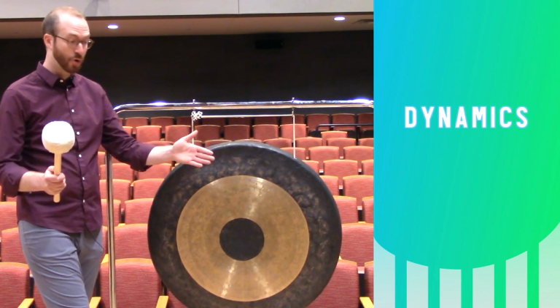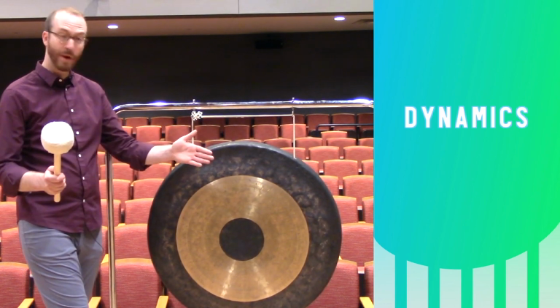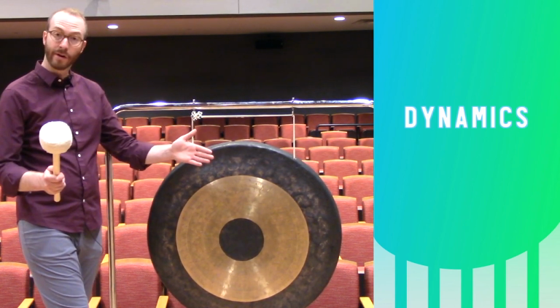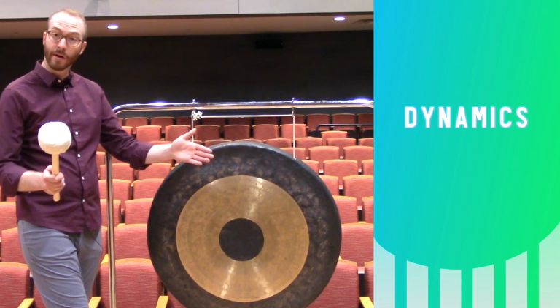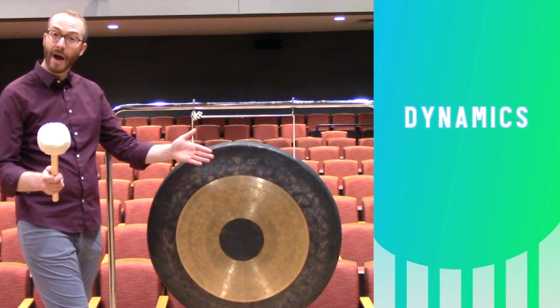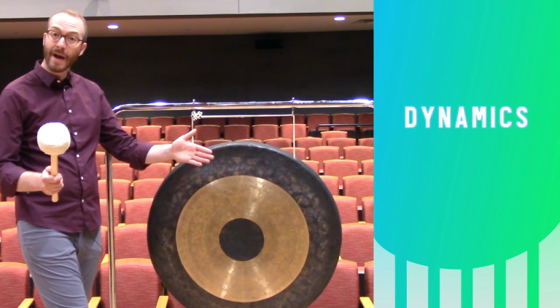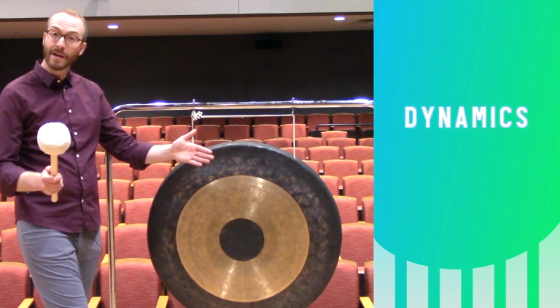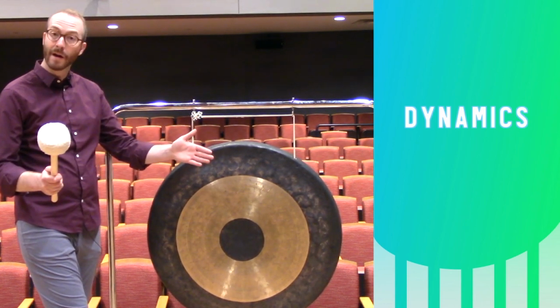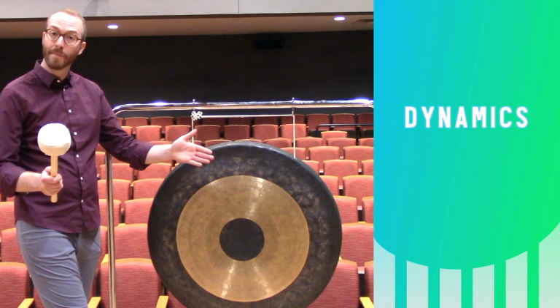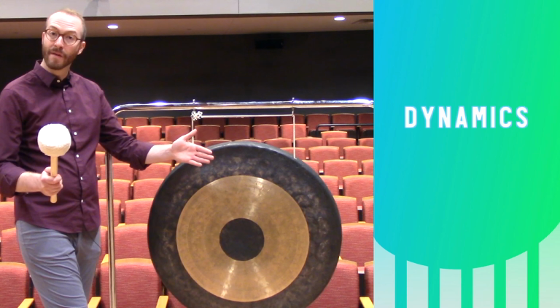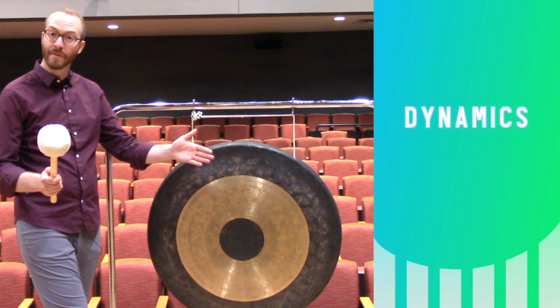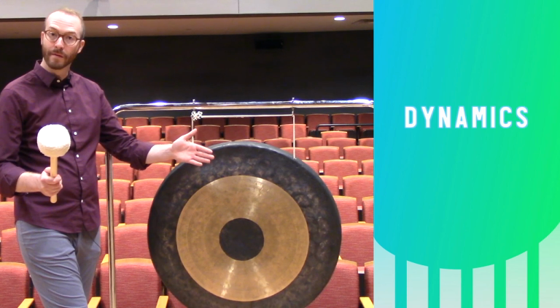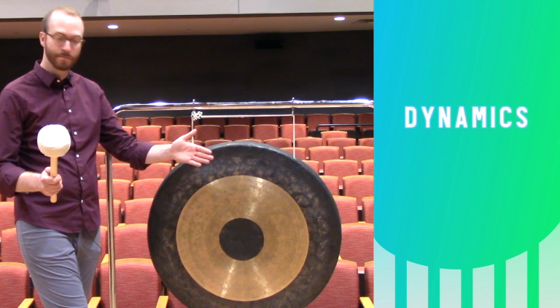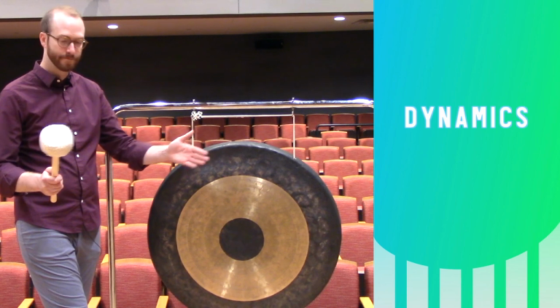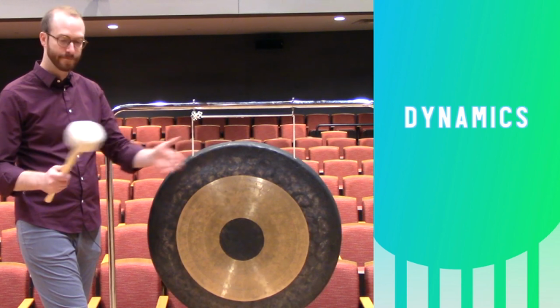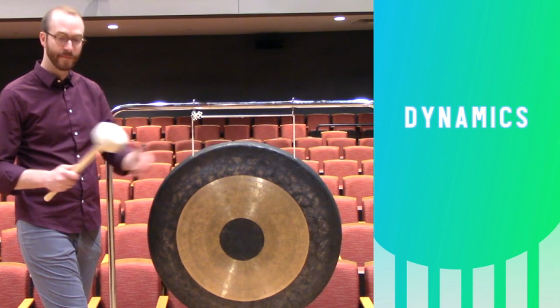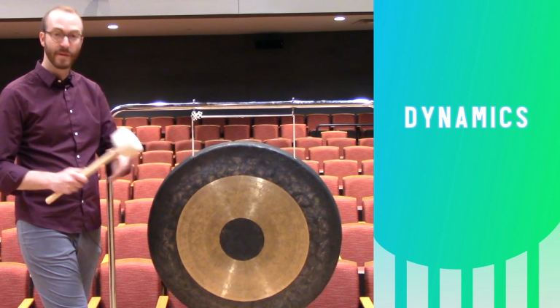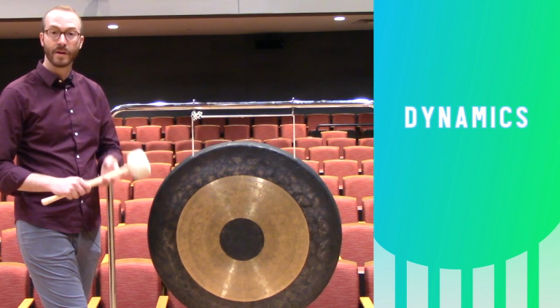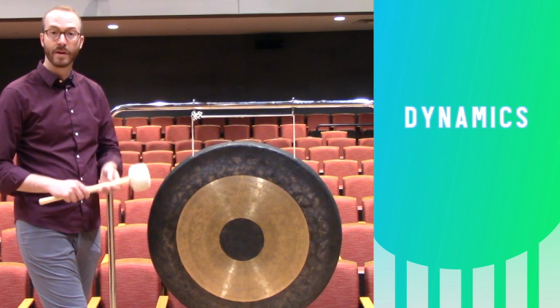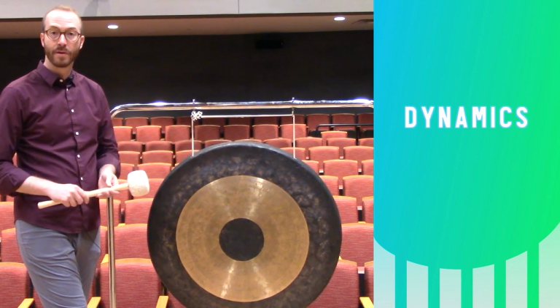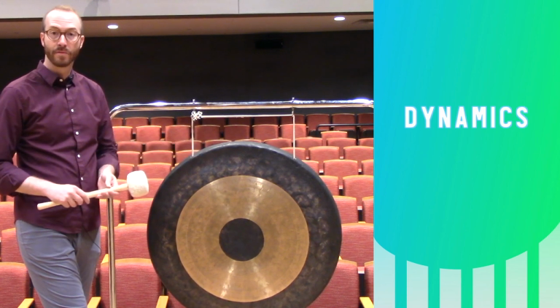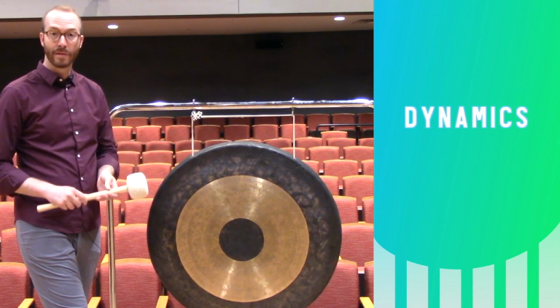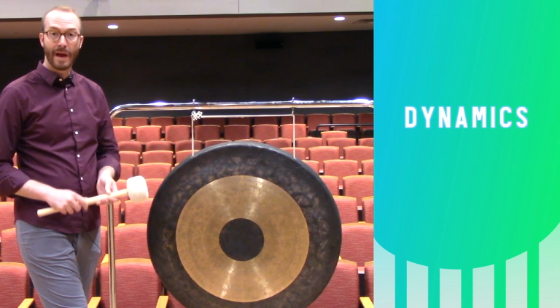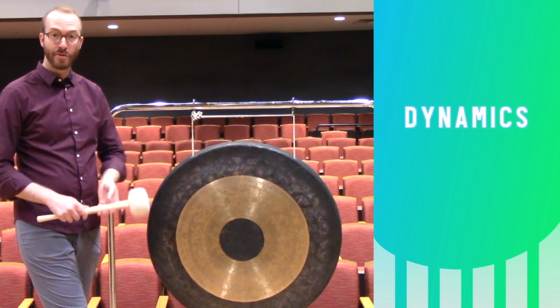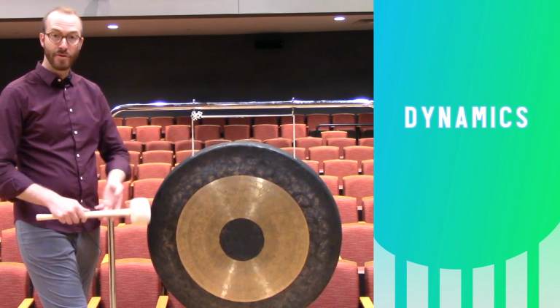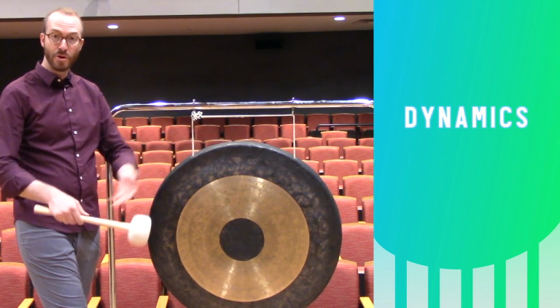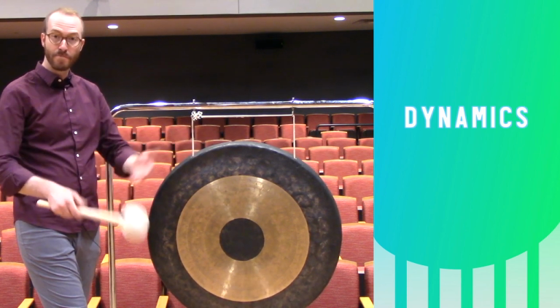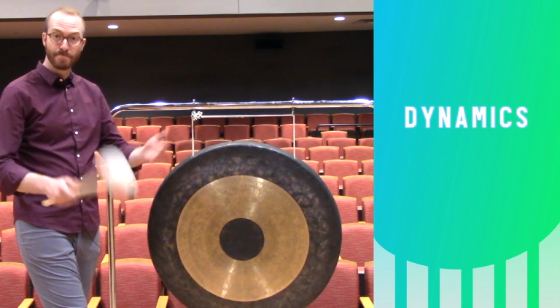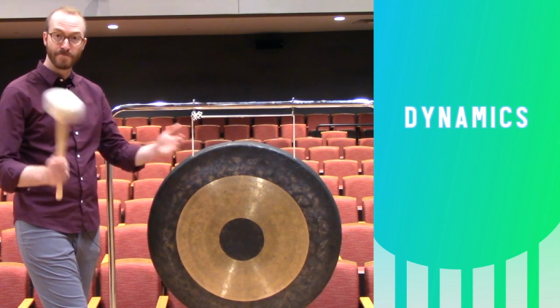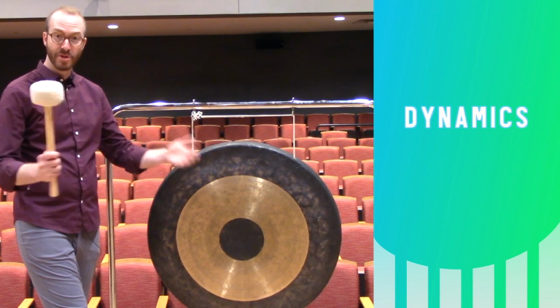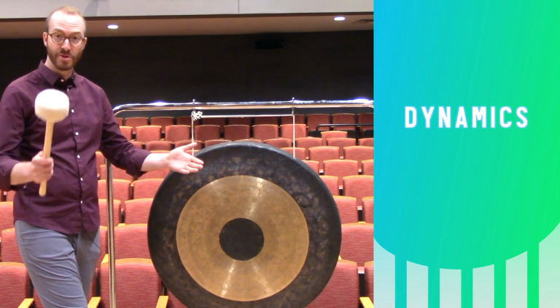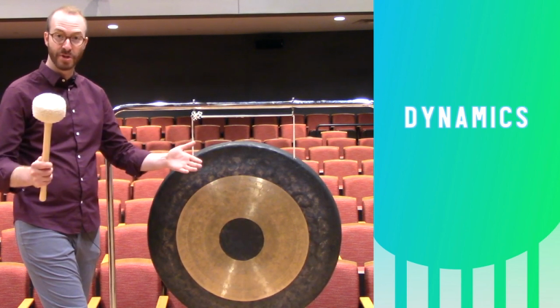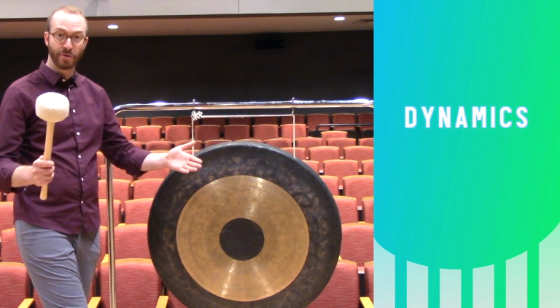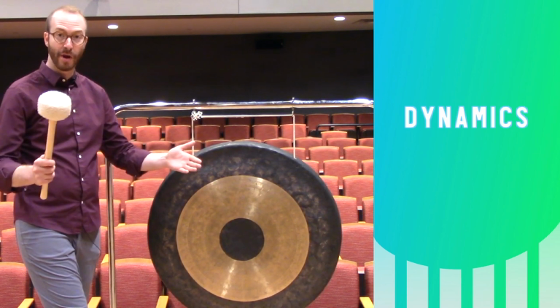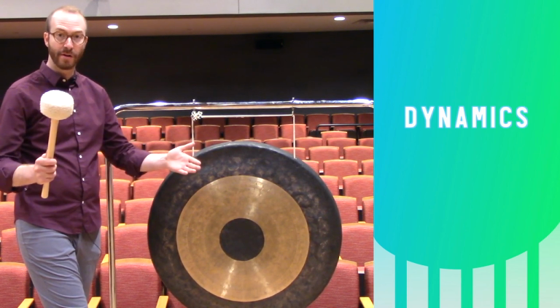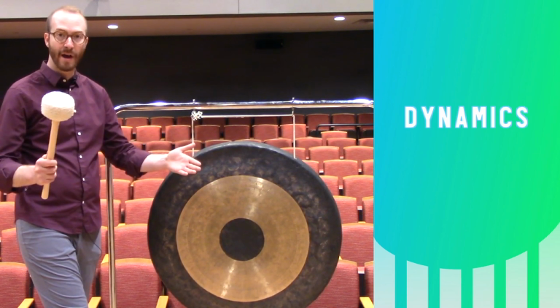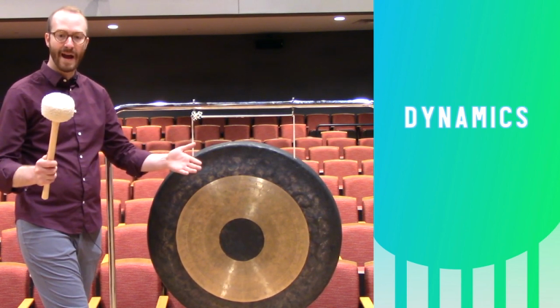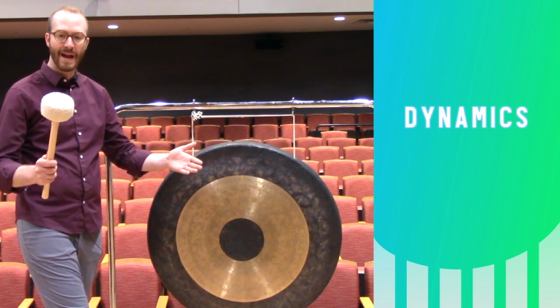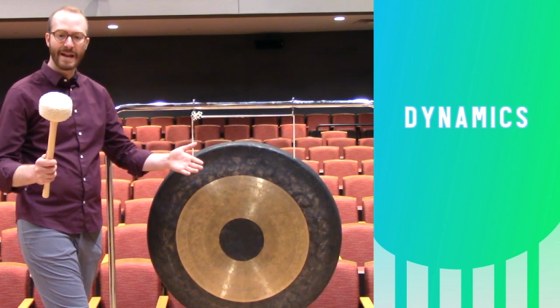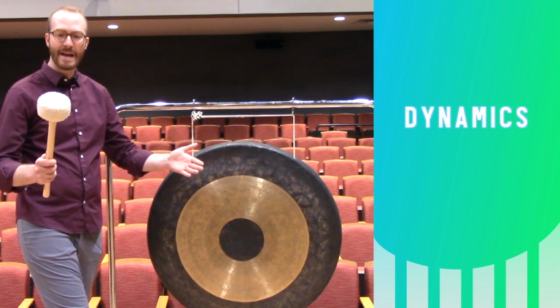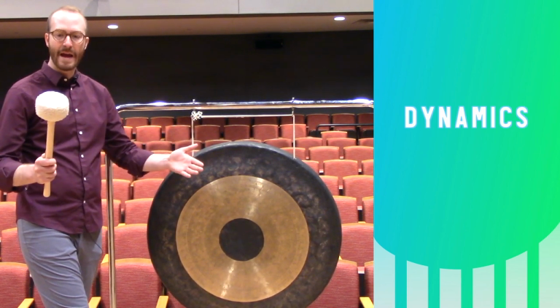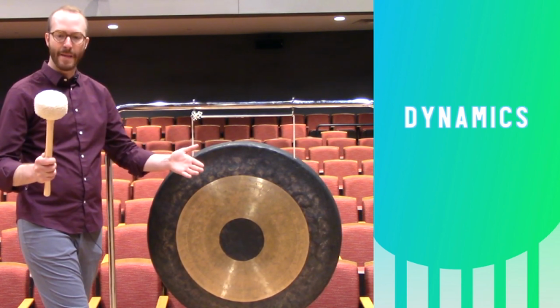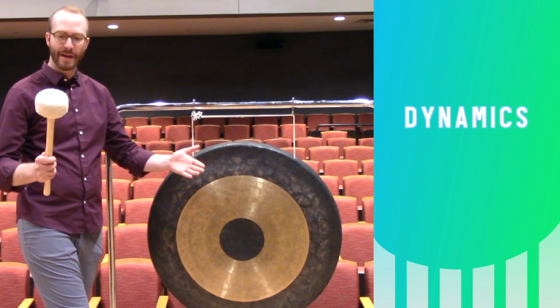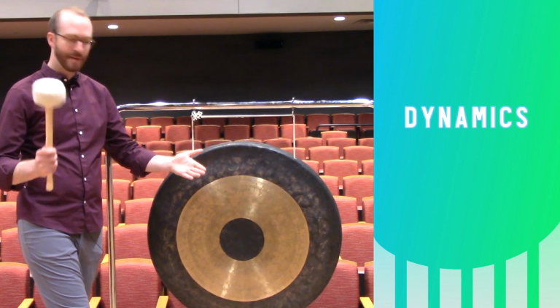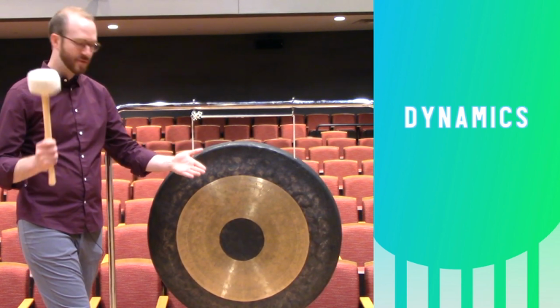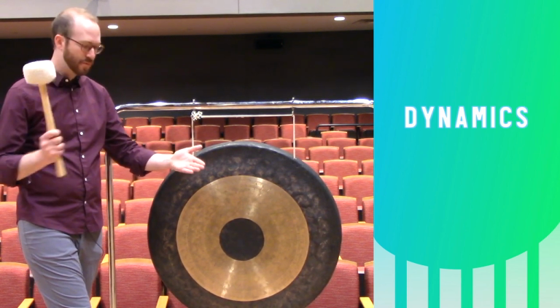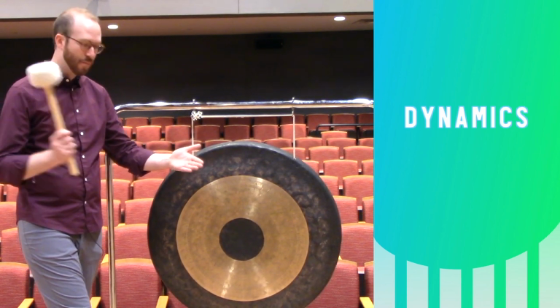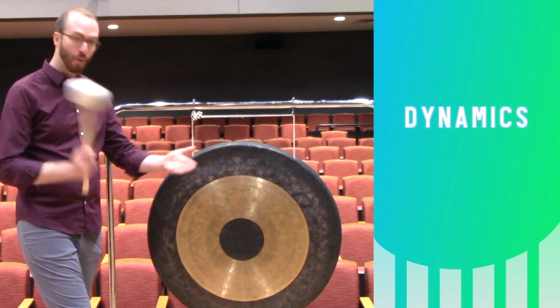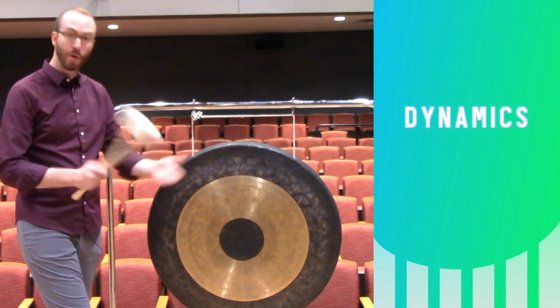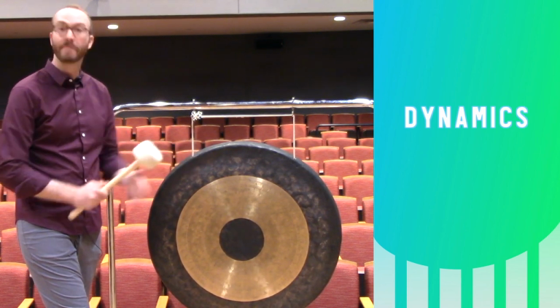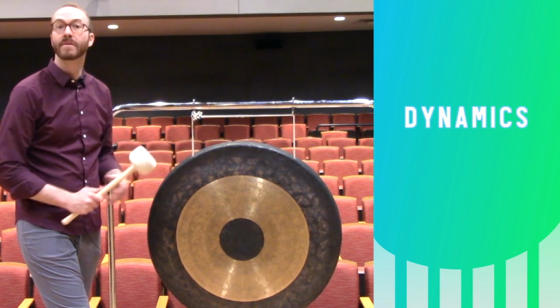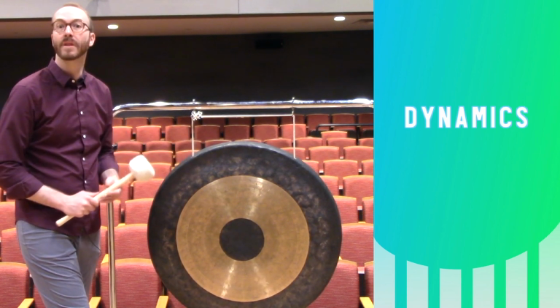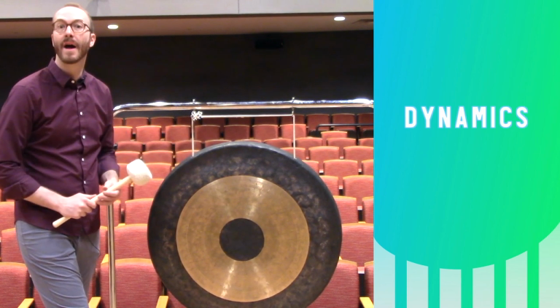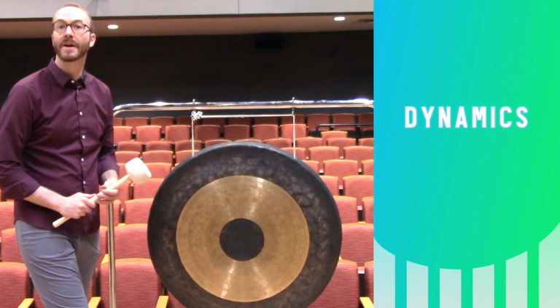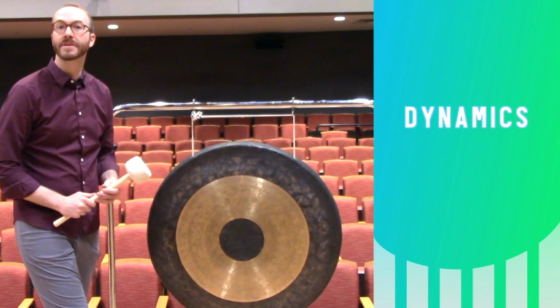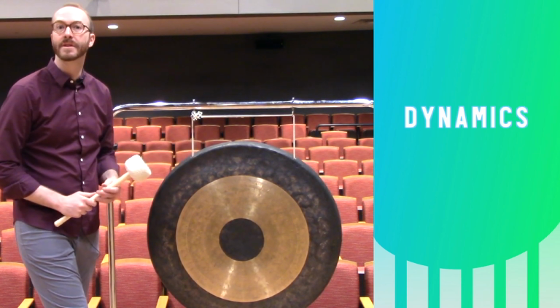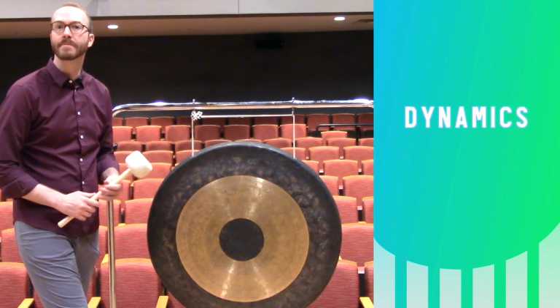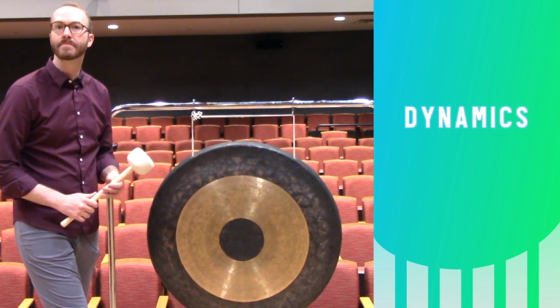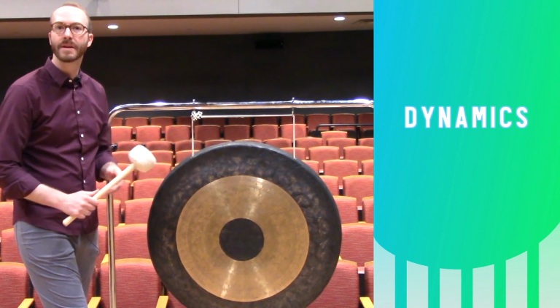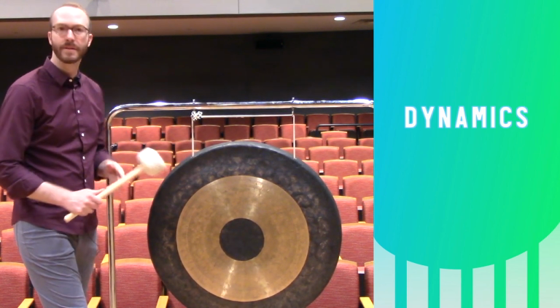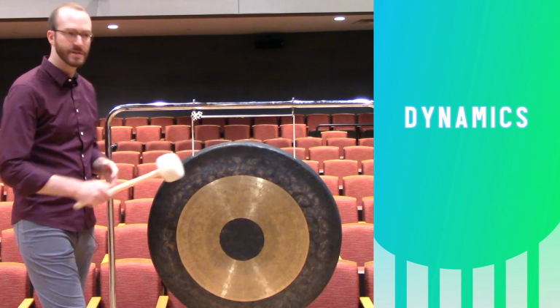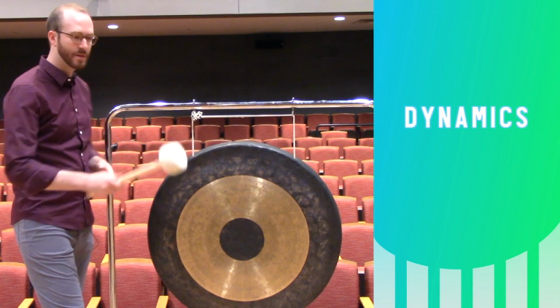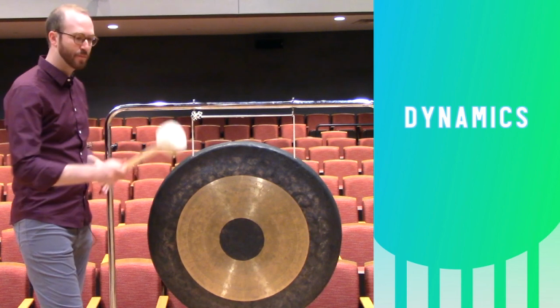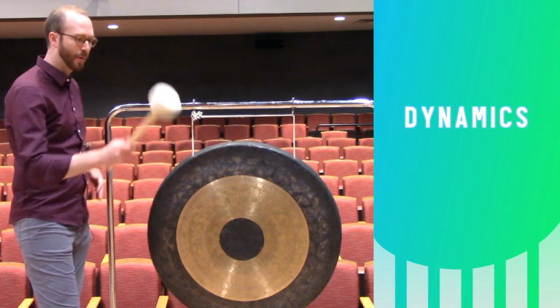For a louder note, you use a greater height, and that gives you more velocity into the cymbal.